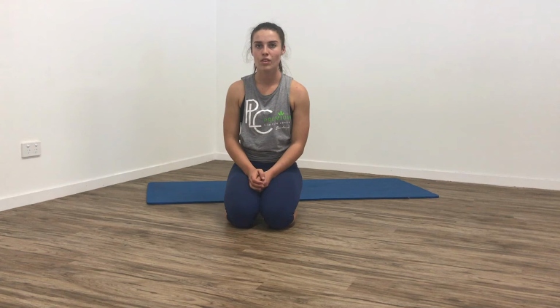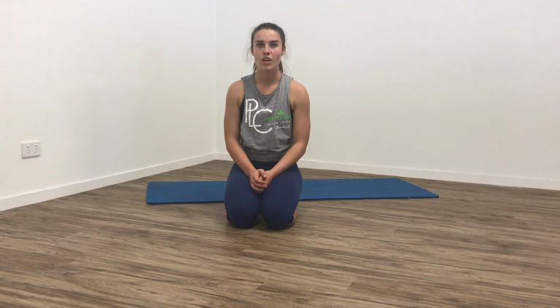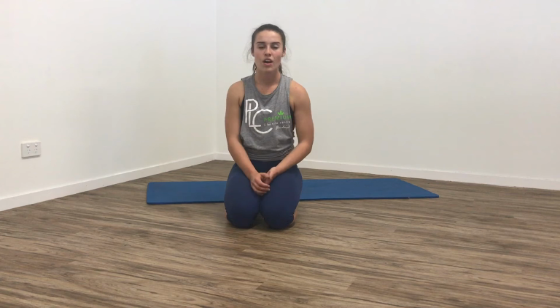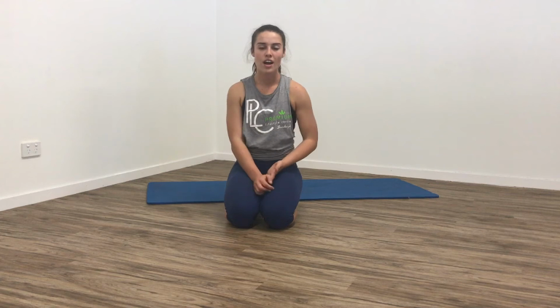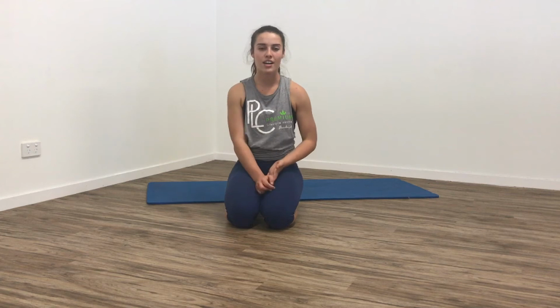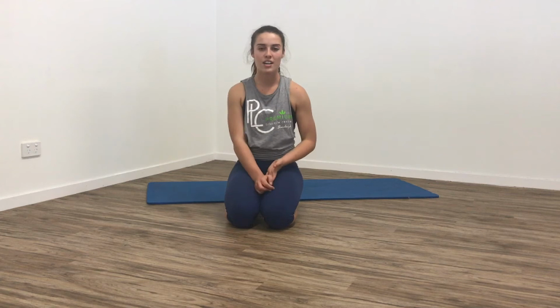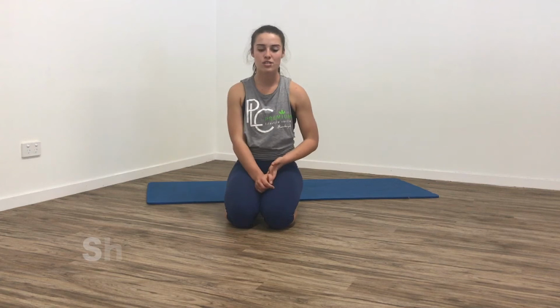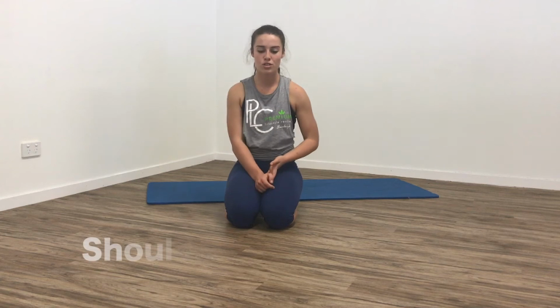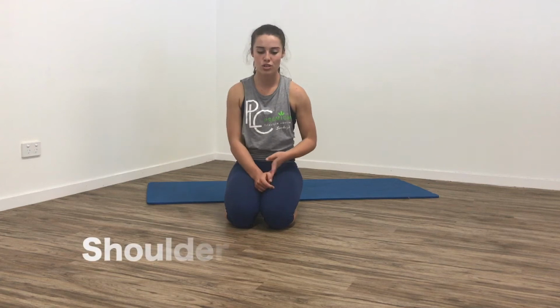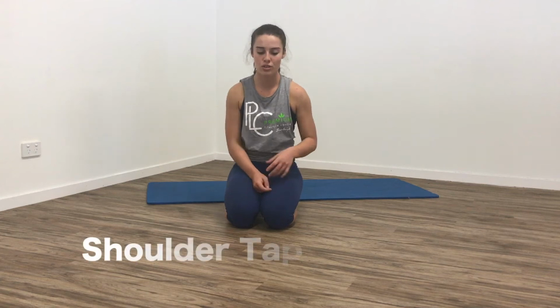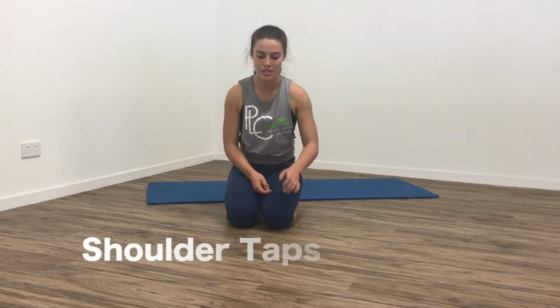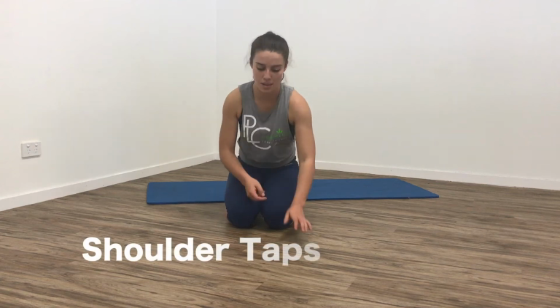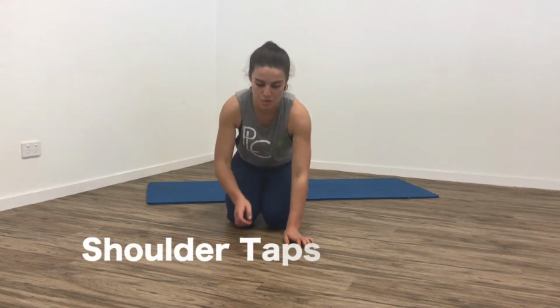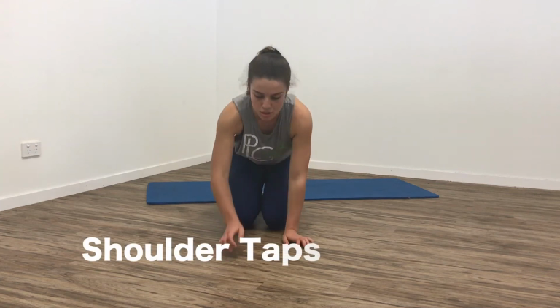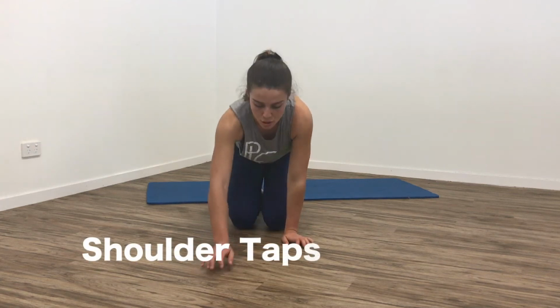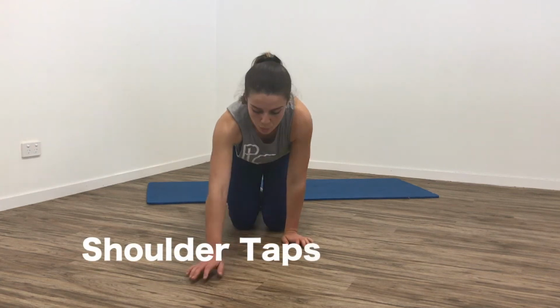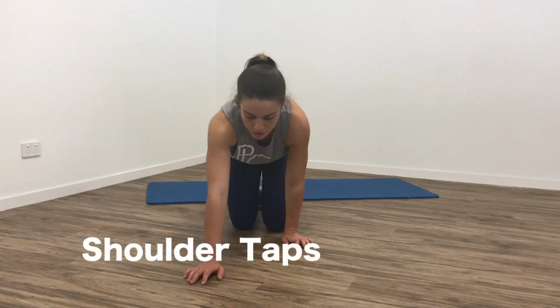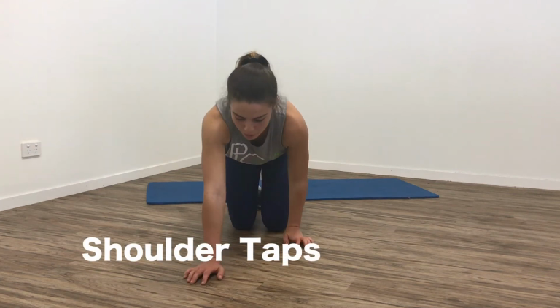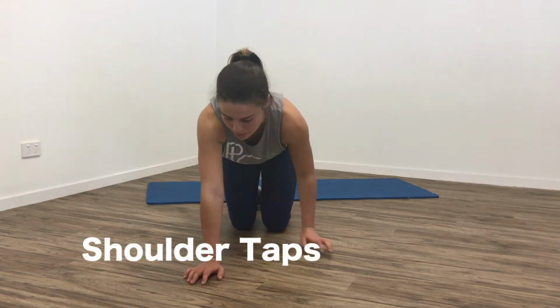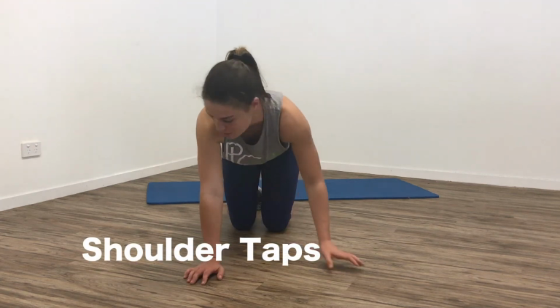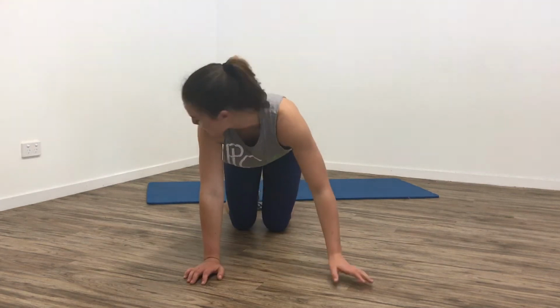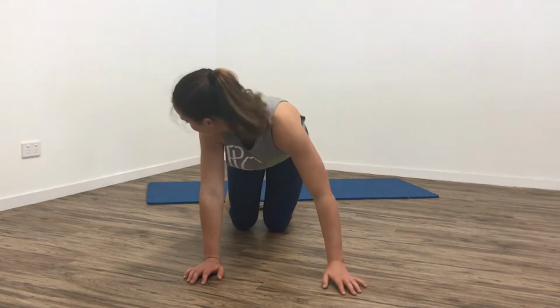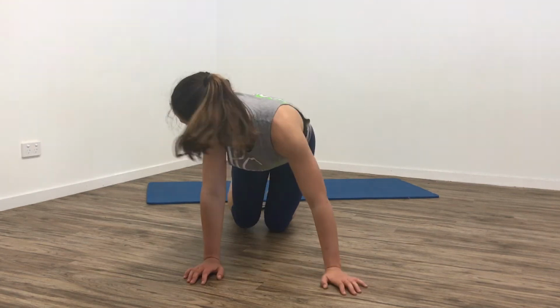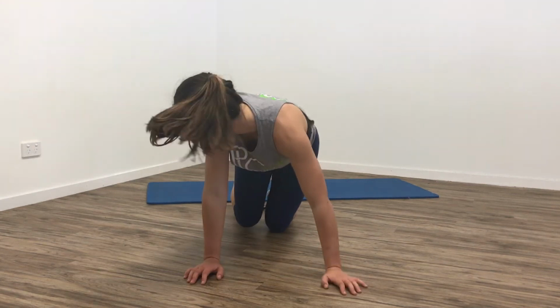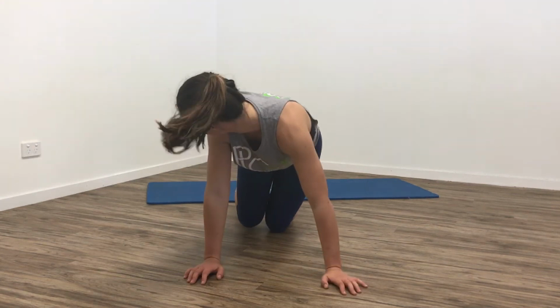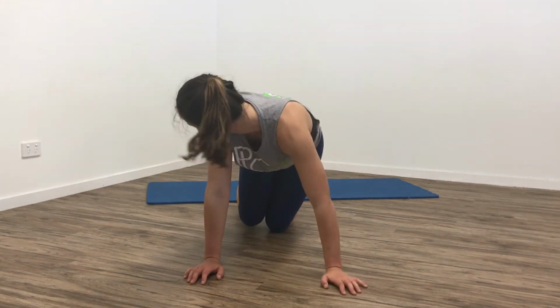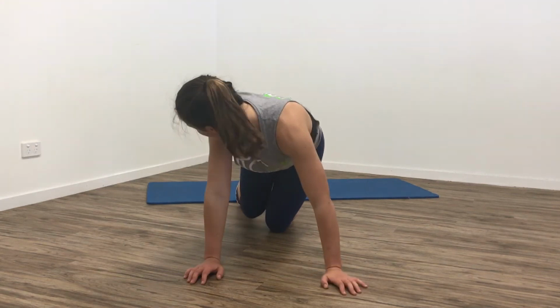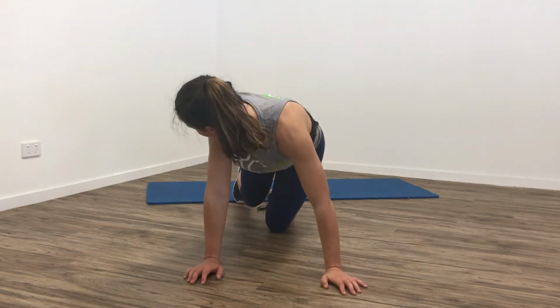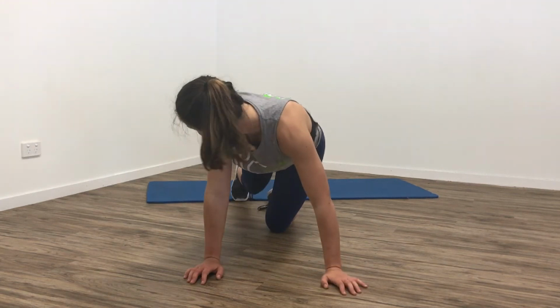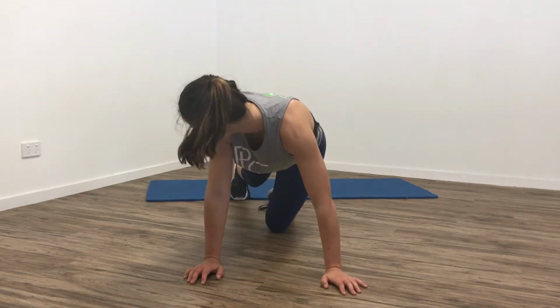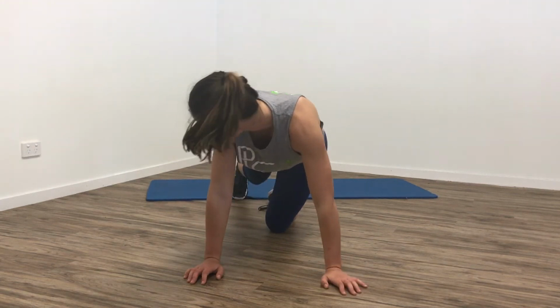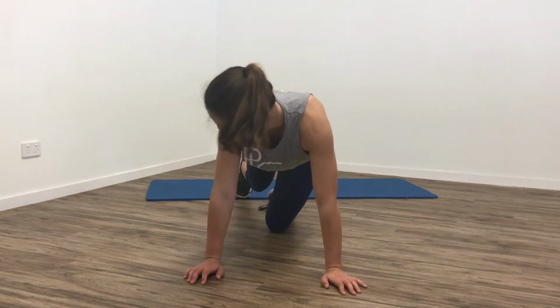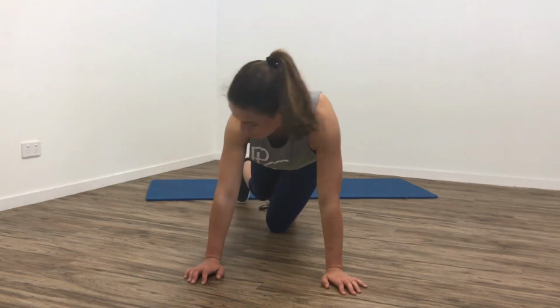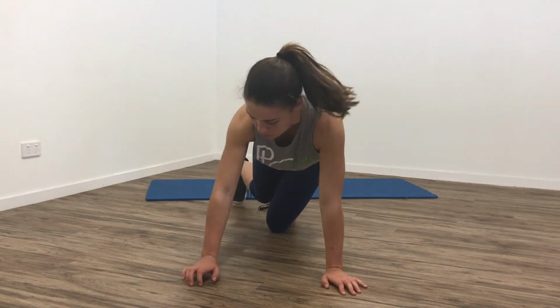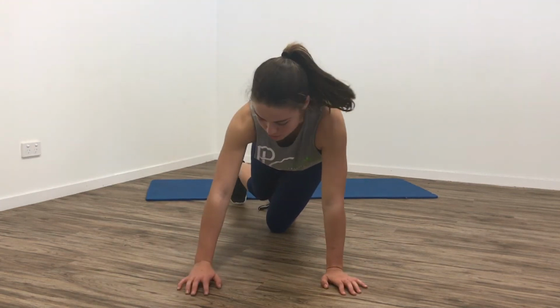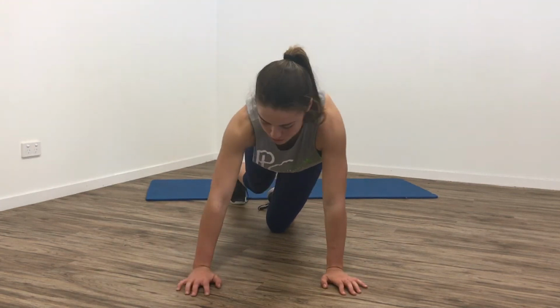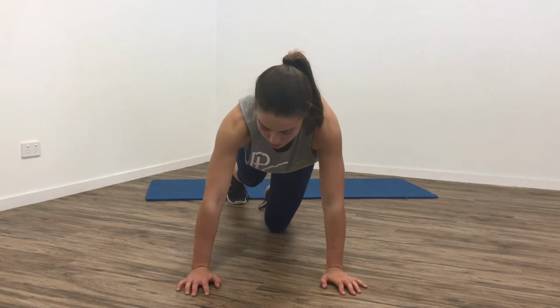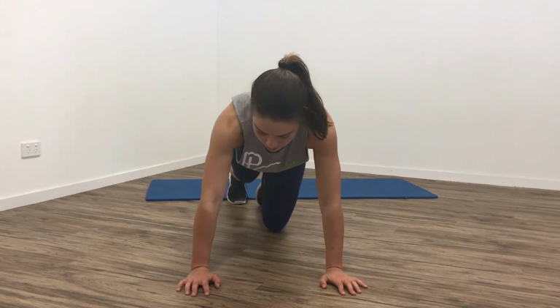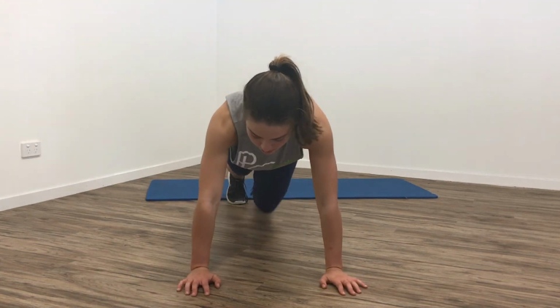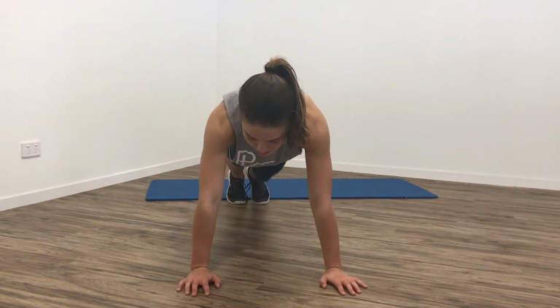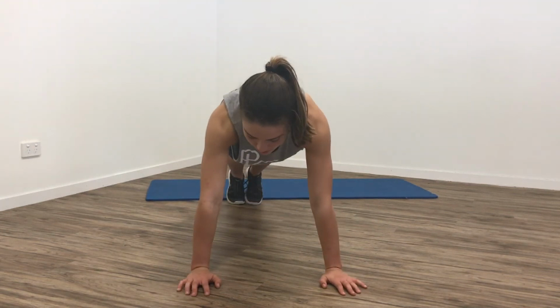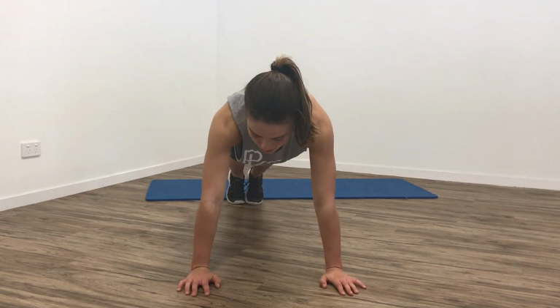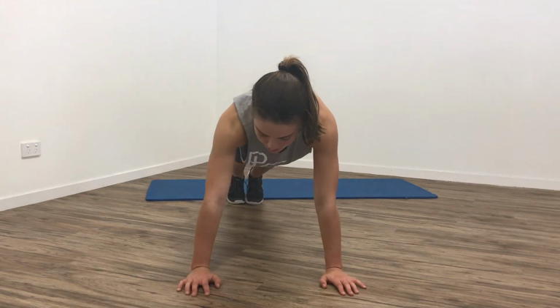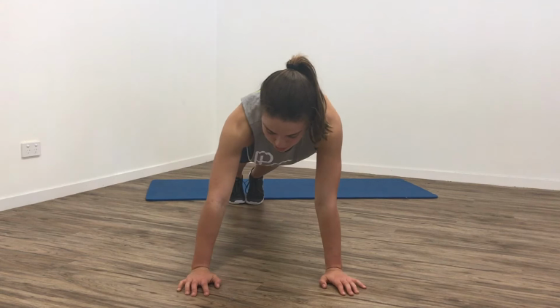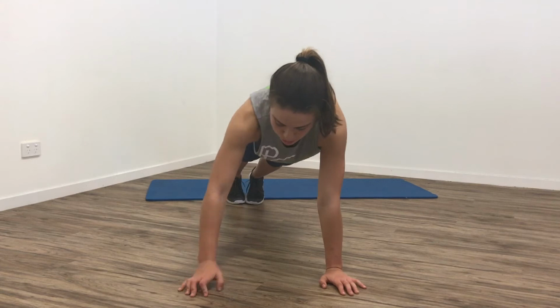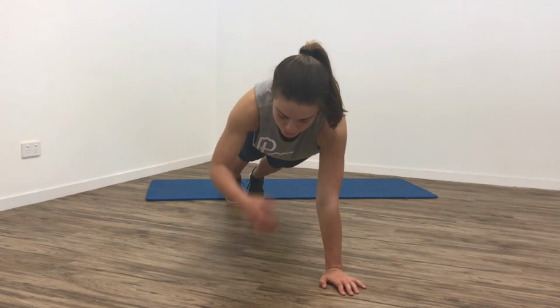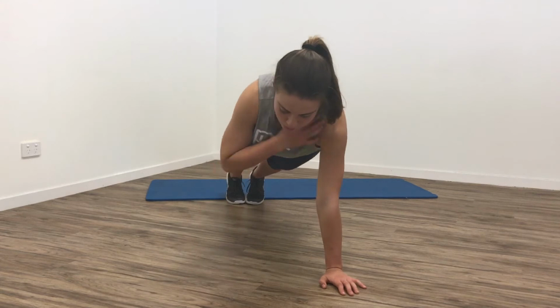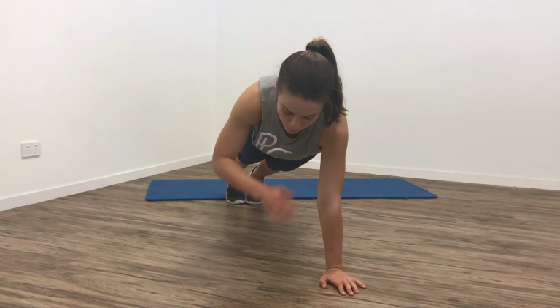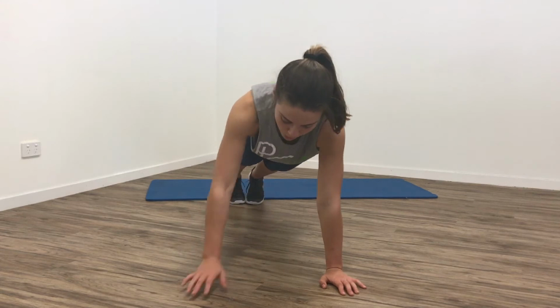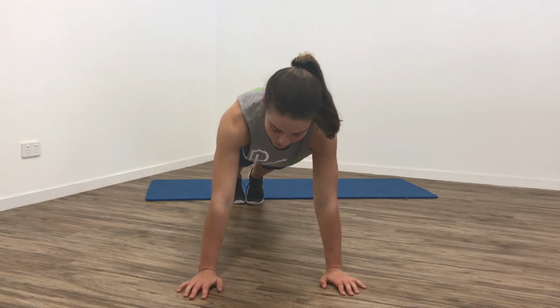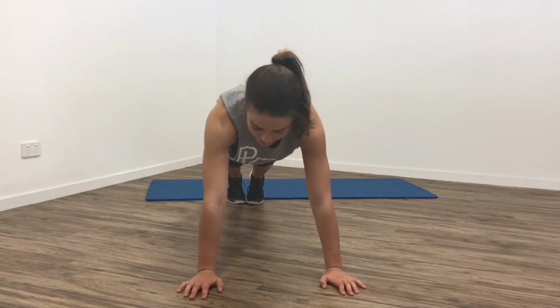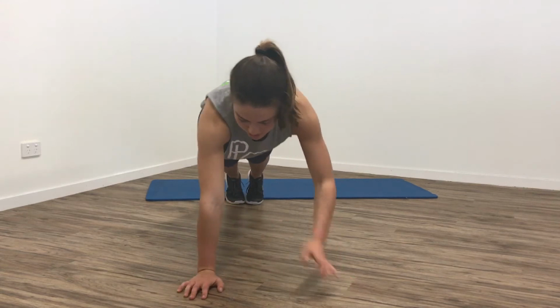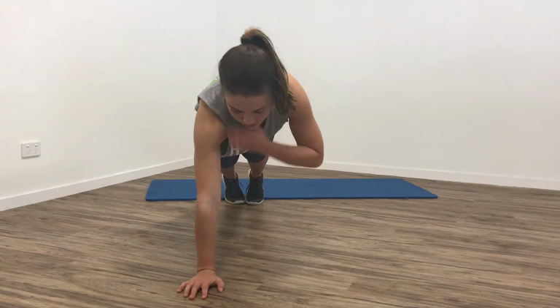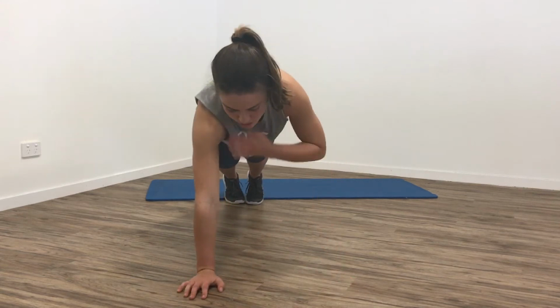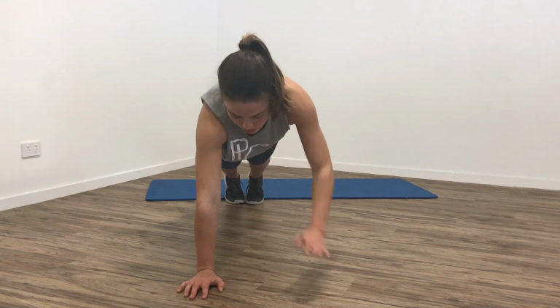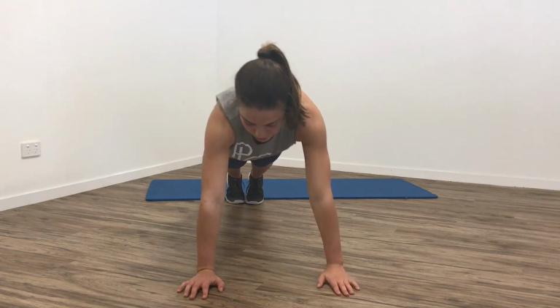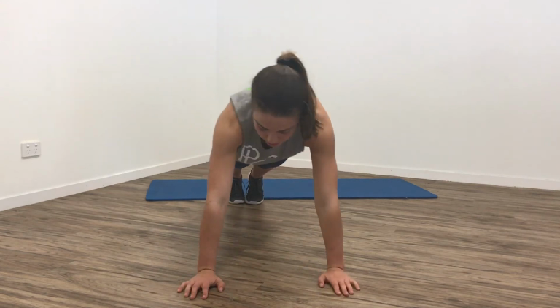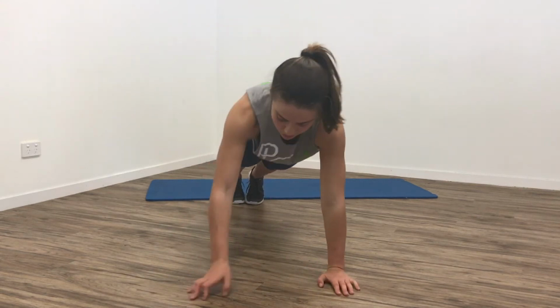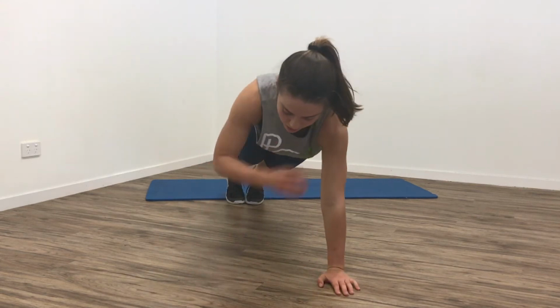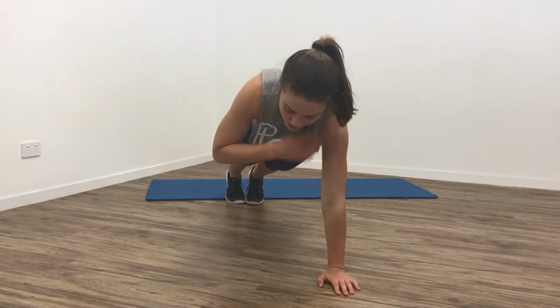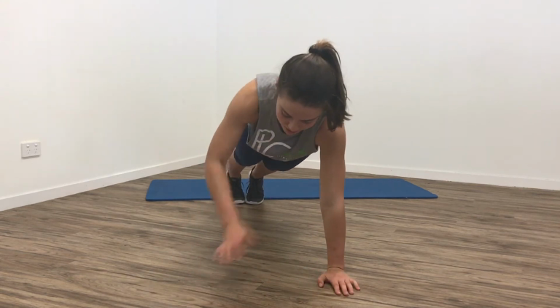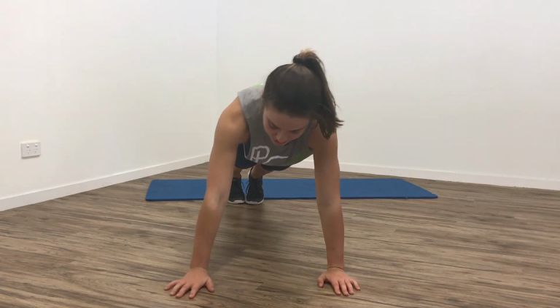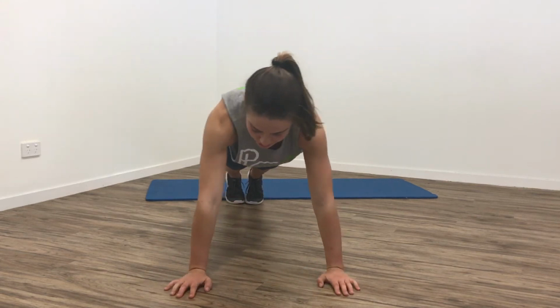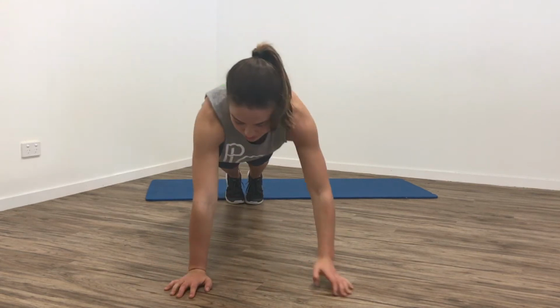Alright guys, so shoulder taps — just hopping up into a push-up position, up on your toes, and you're just bringing one hand to your shoulder, either side.